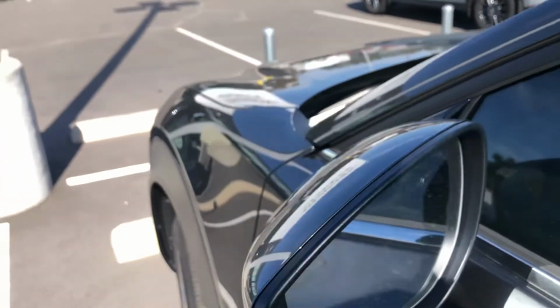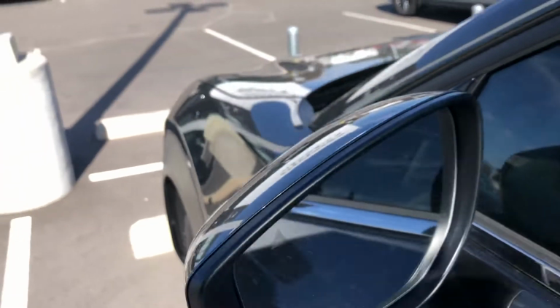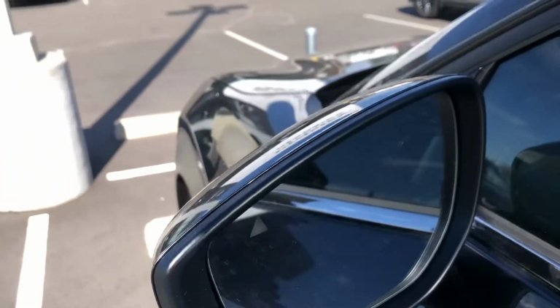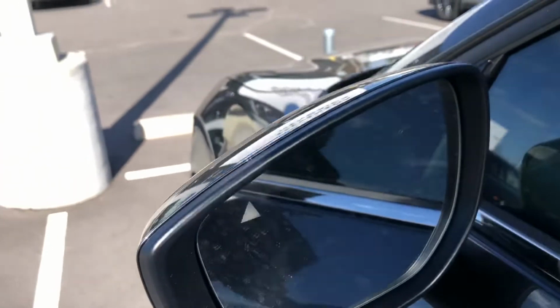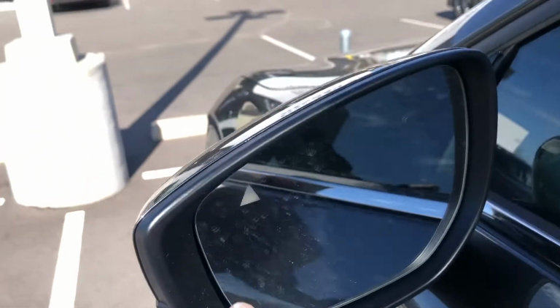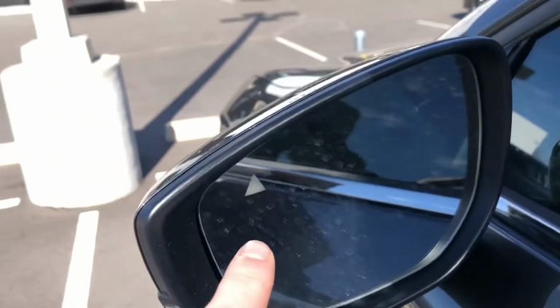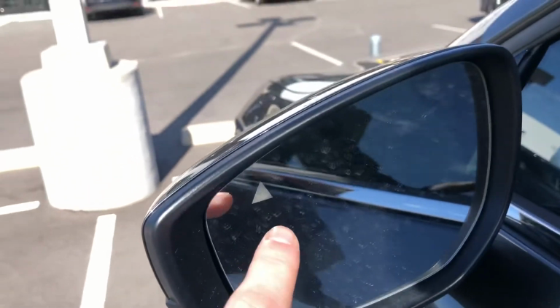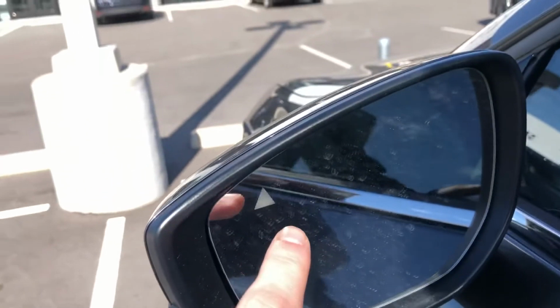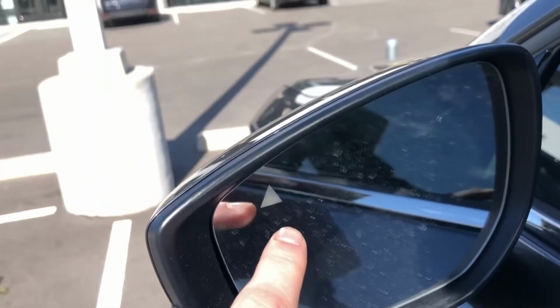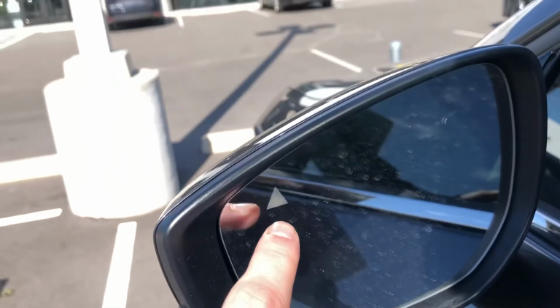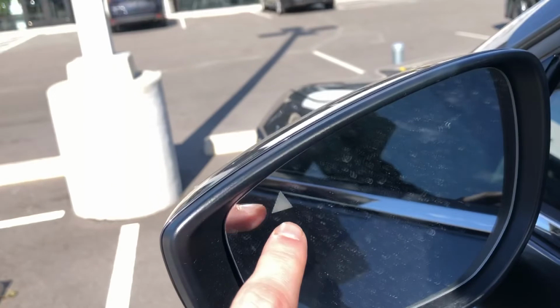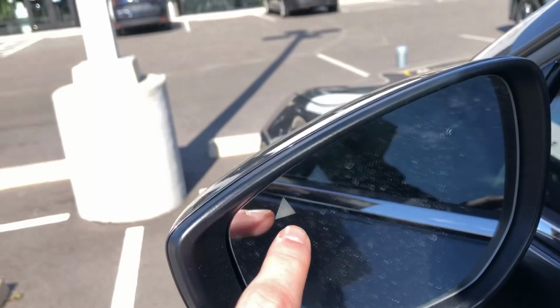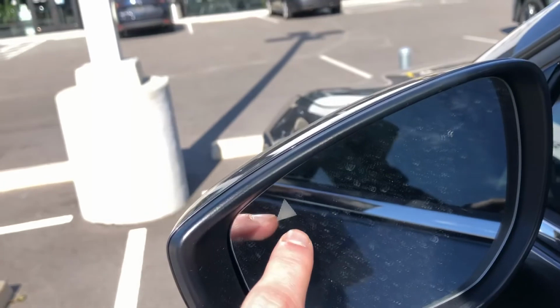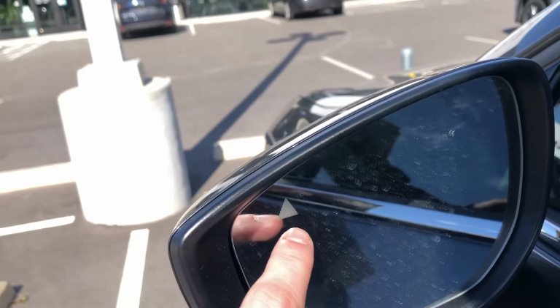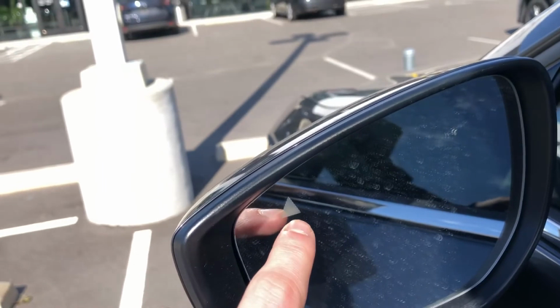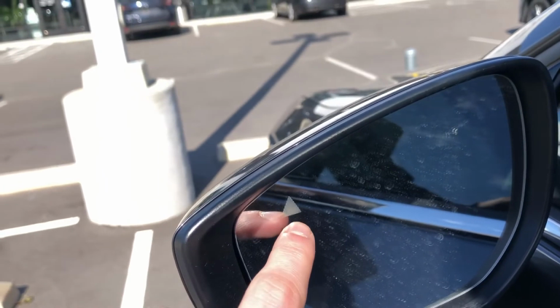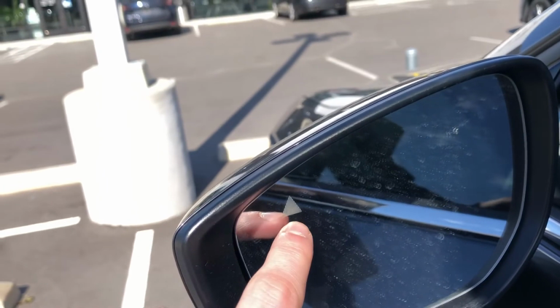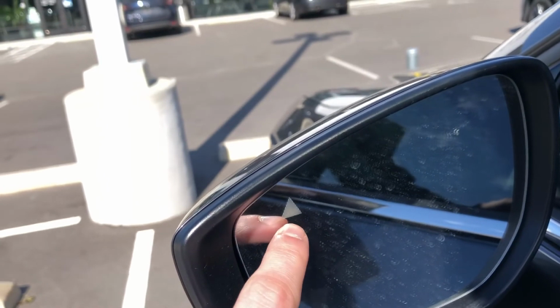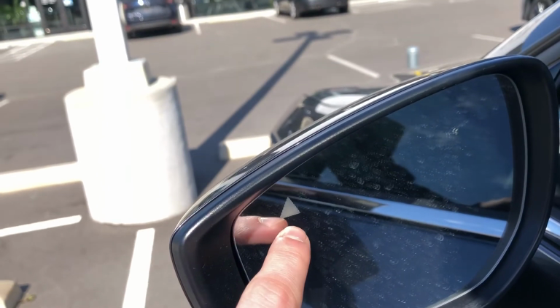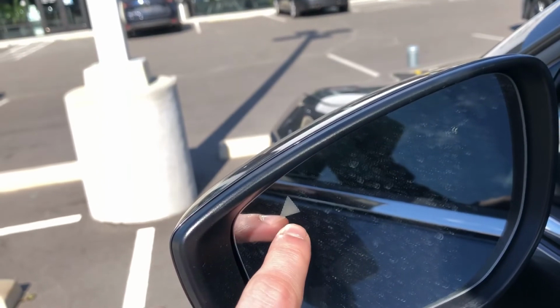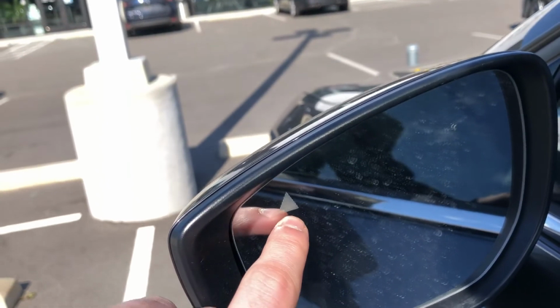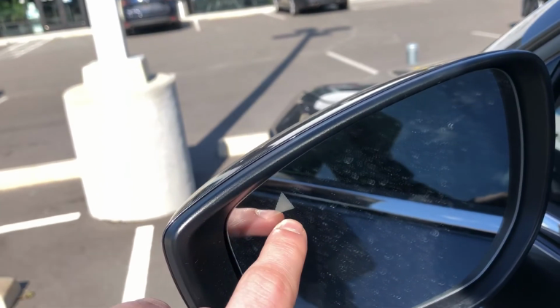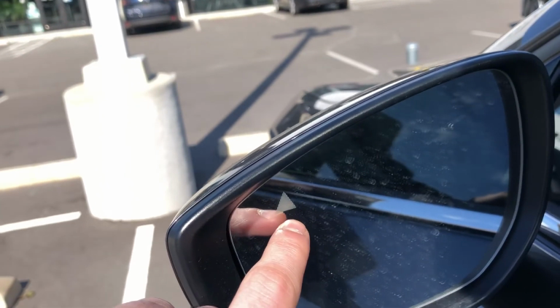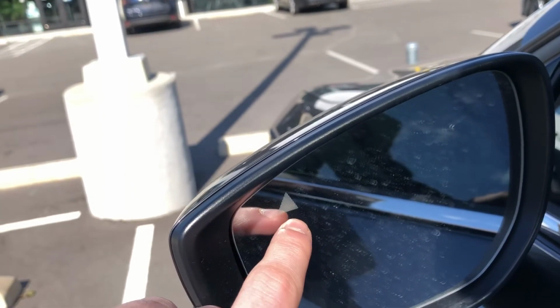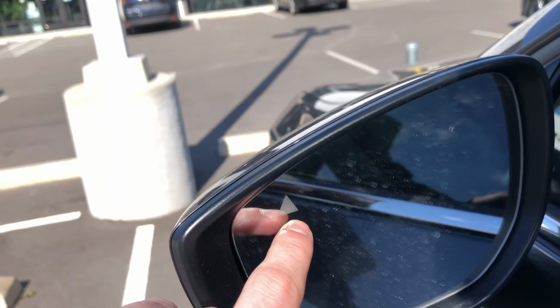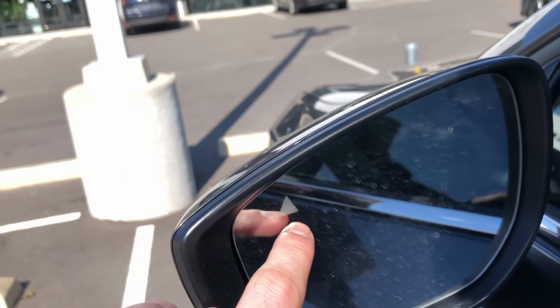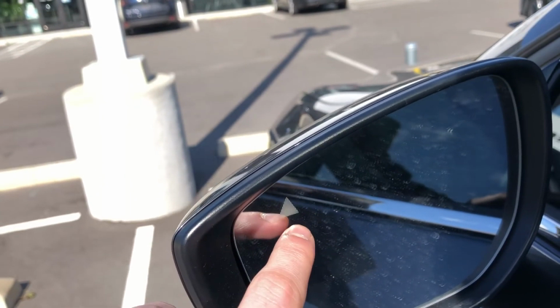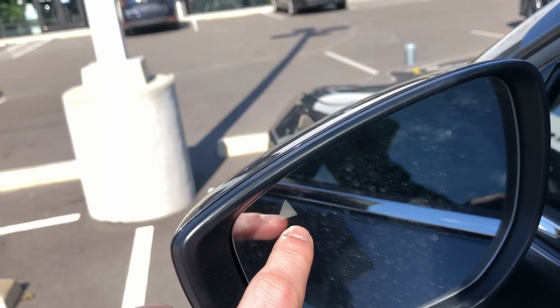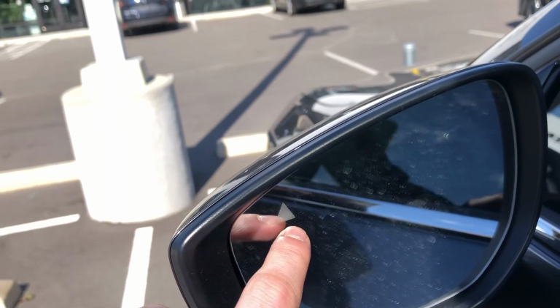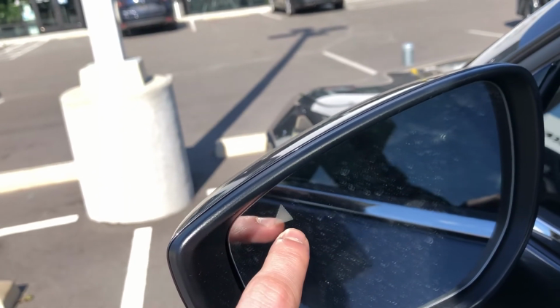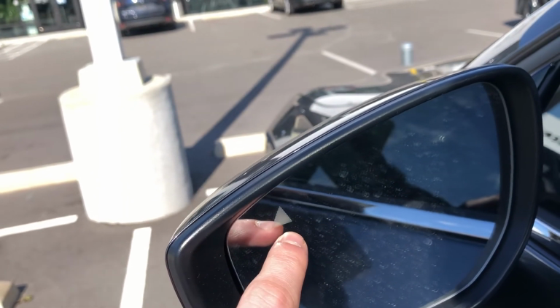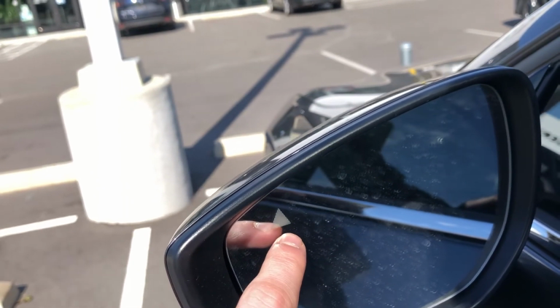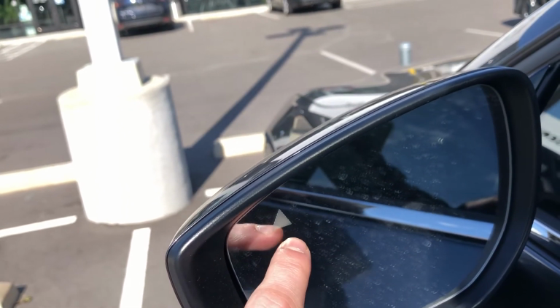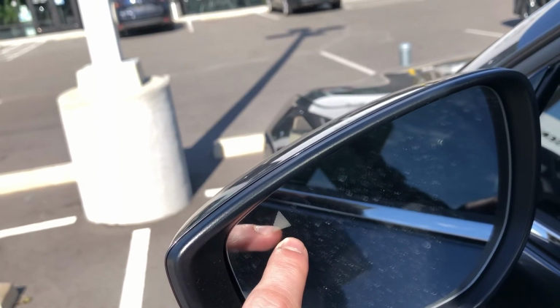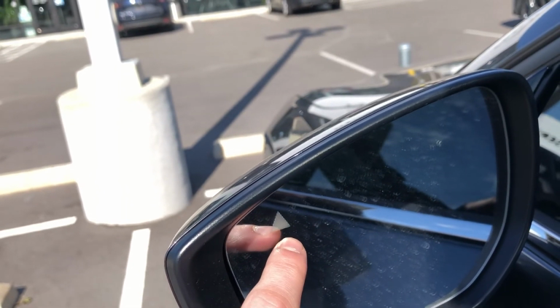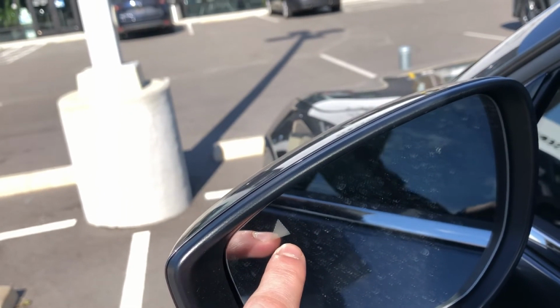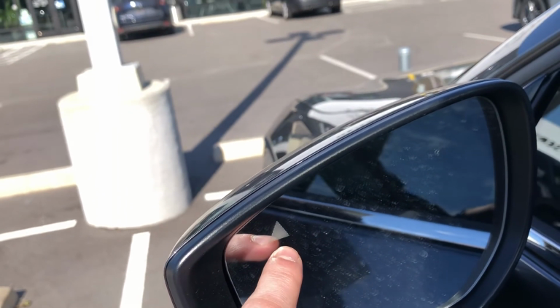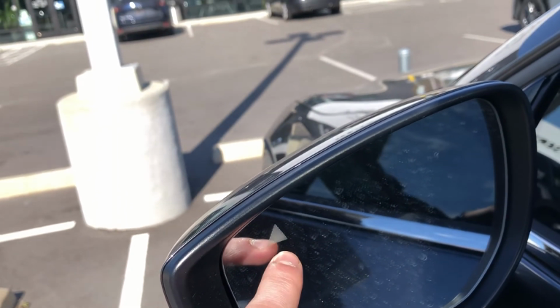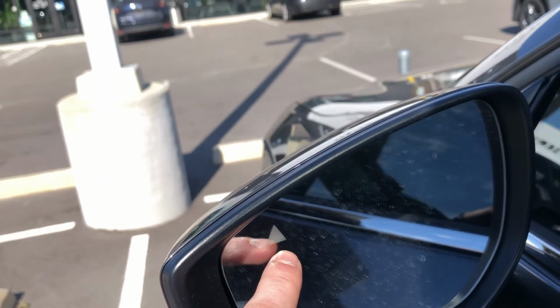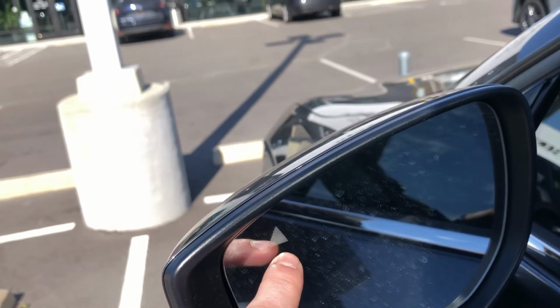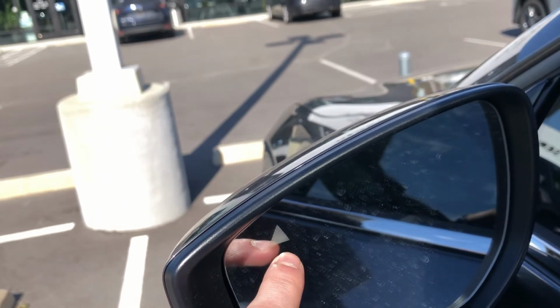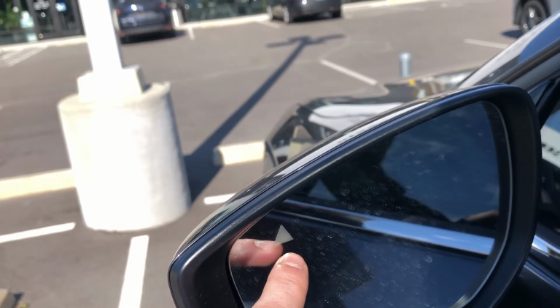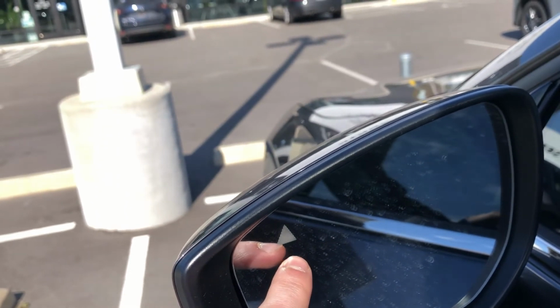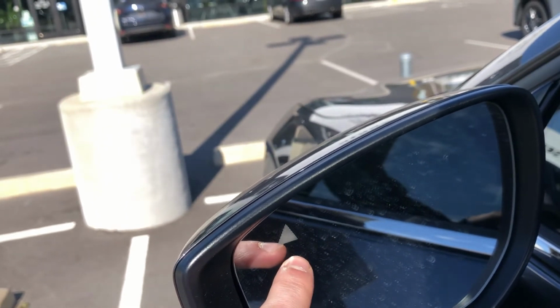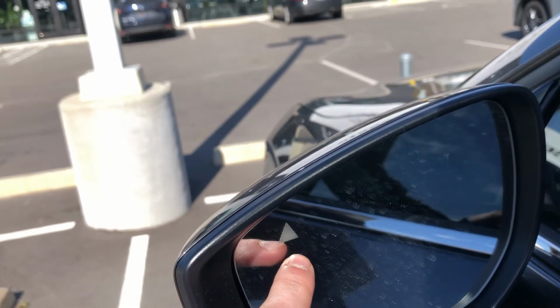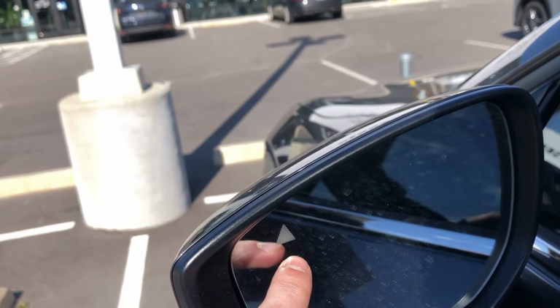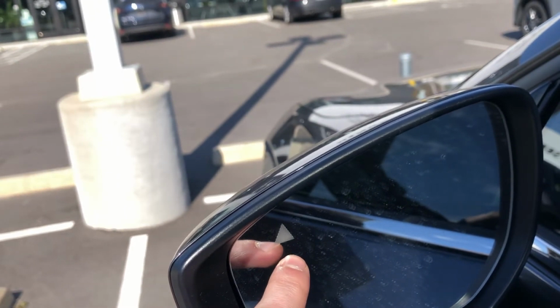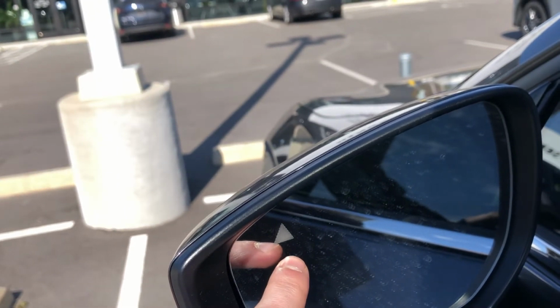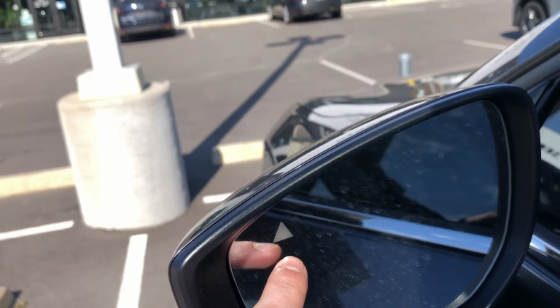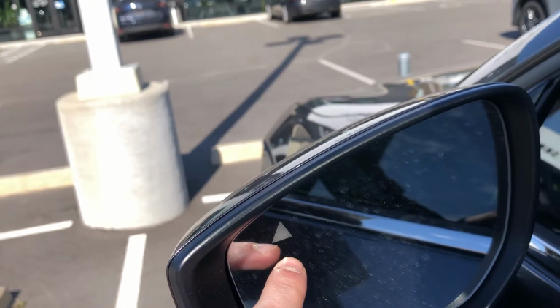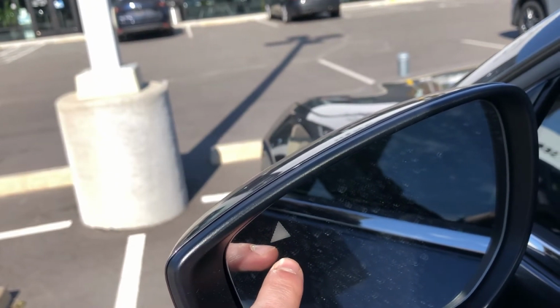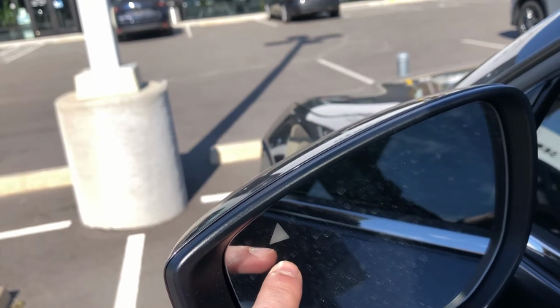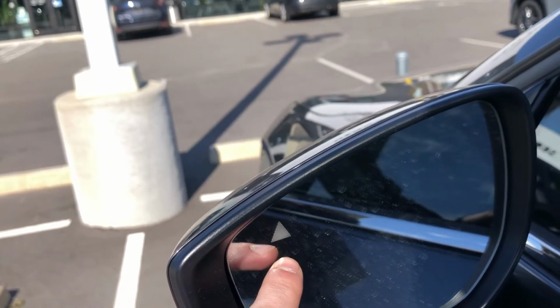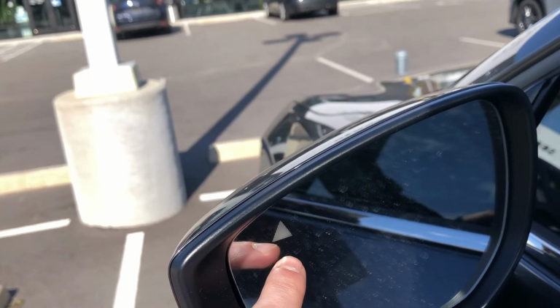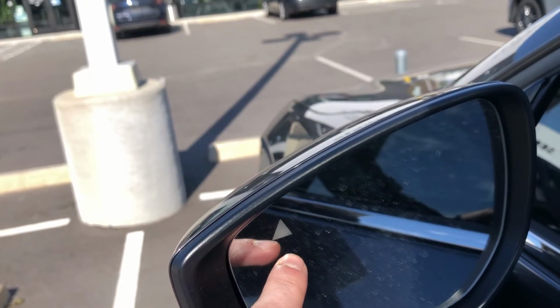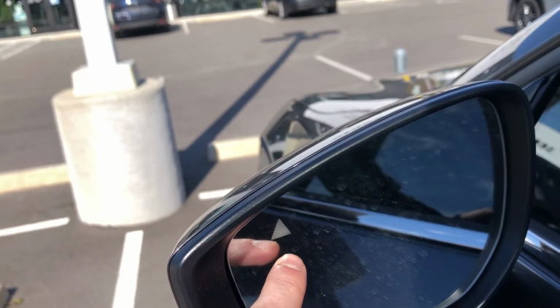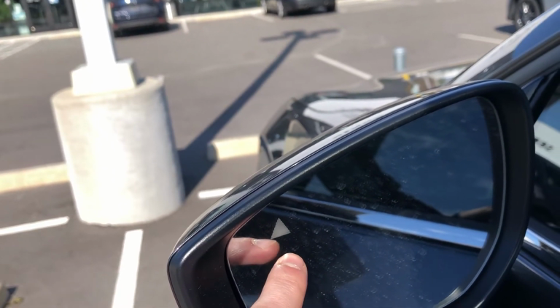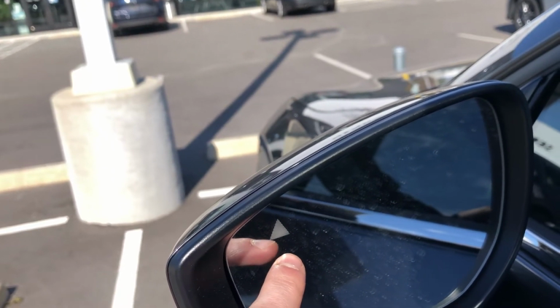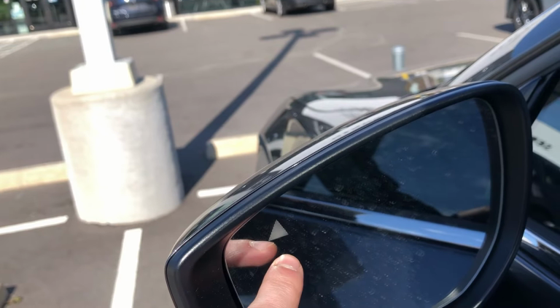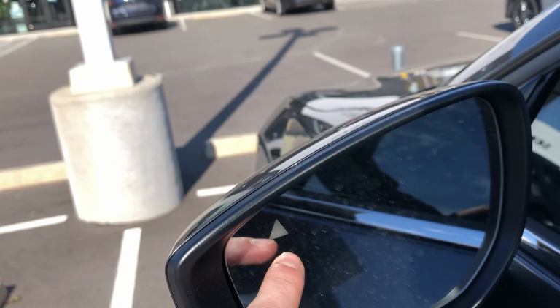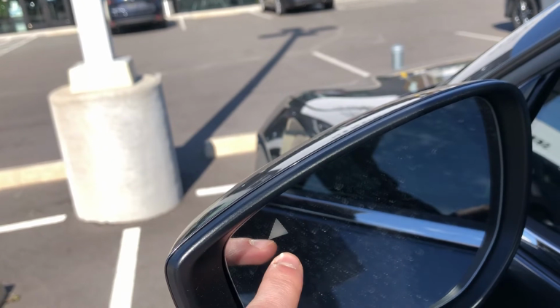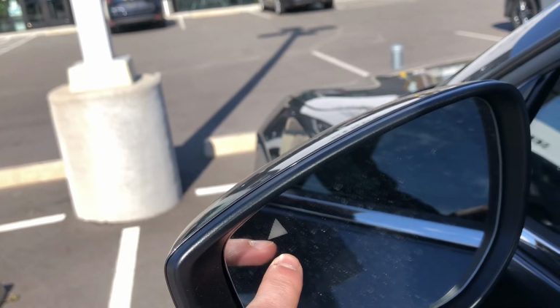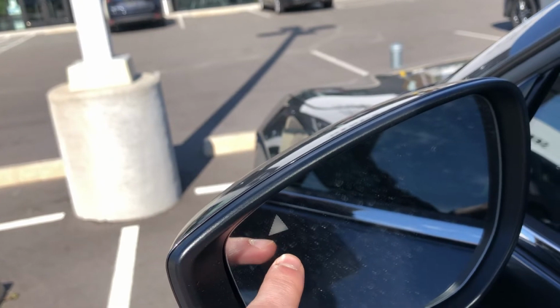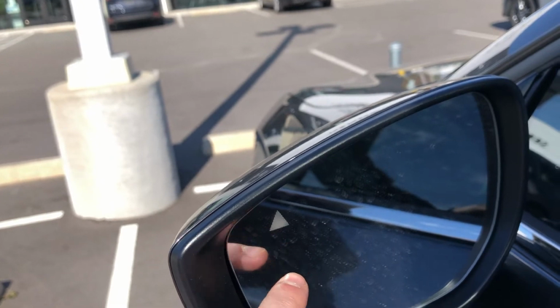Here in the mirror, there's the blind spot indicator. That will also make an audible alert if you were to turn on the blinker while you're driving.